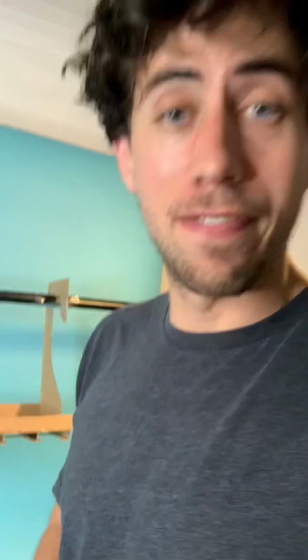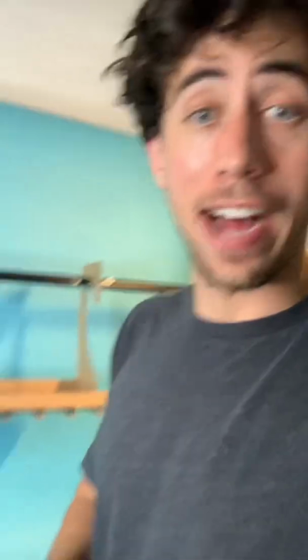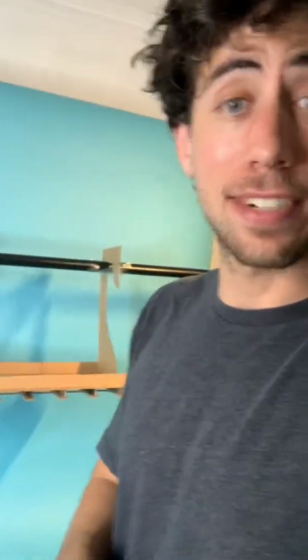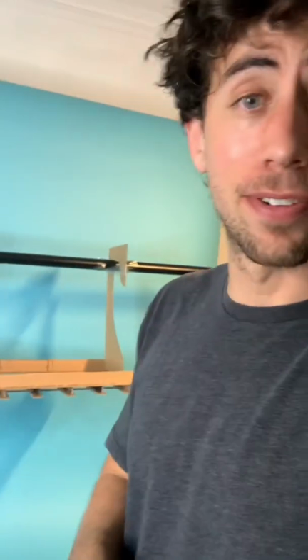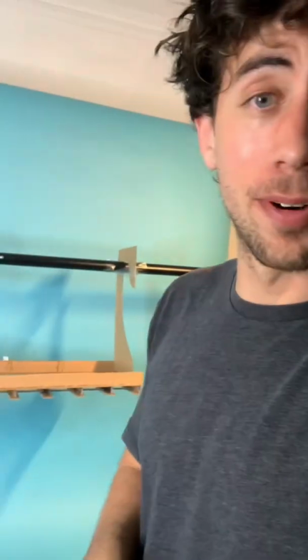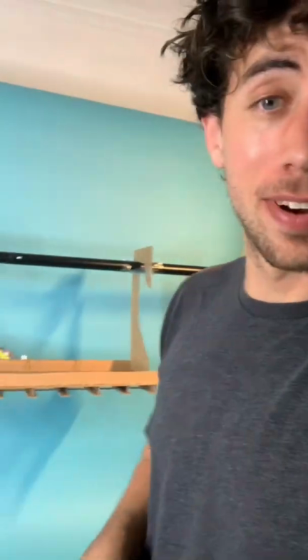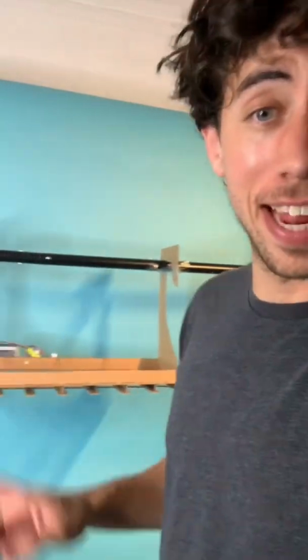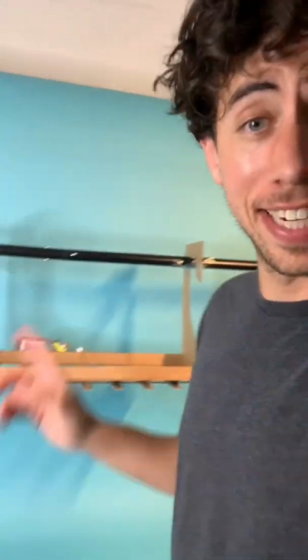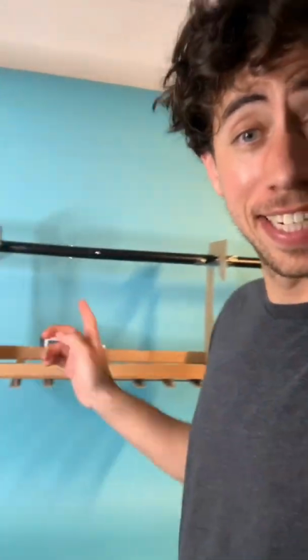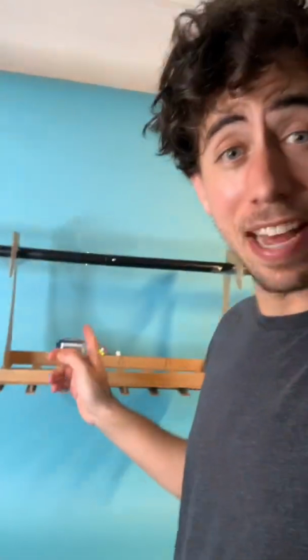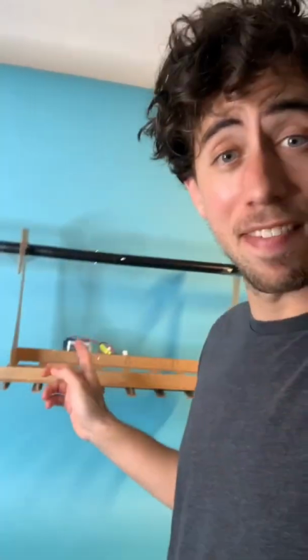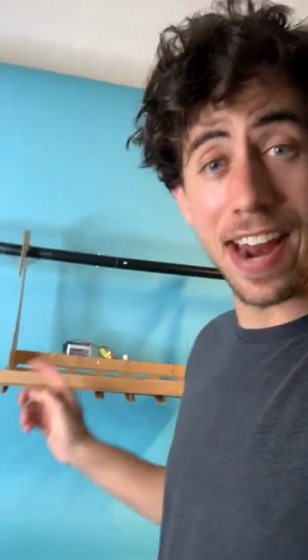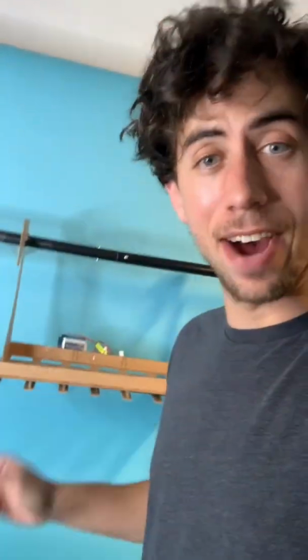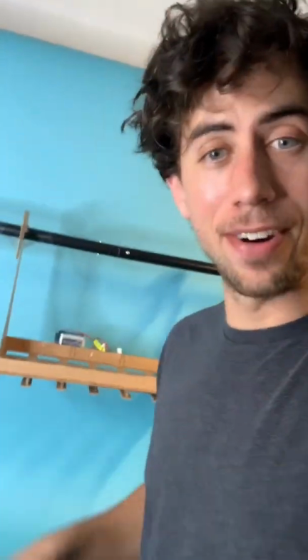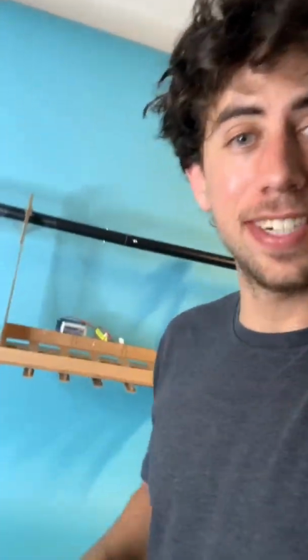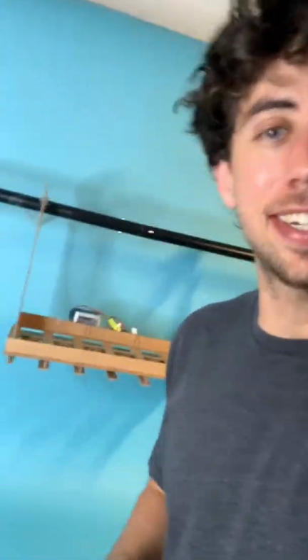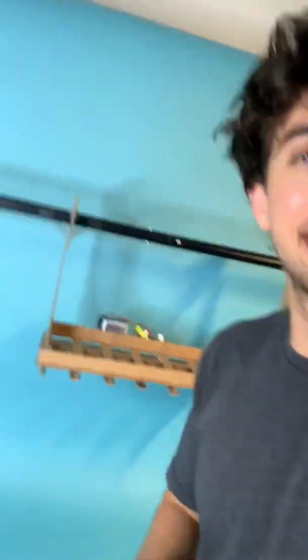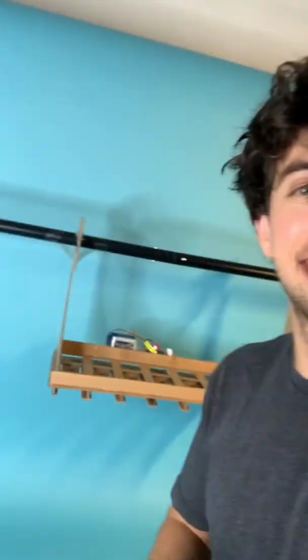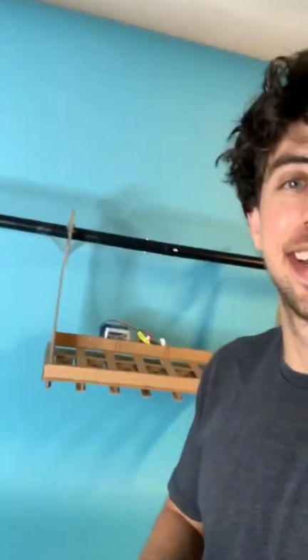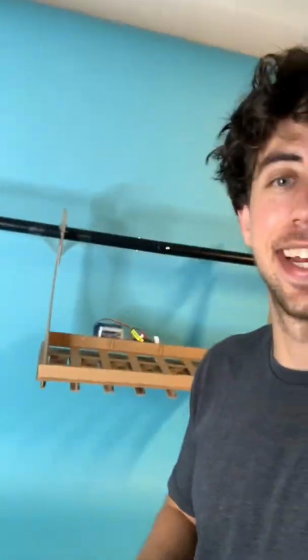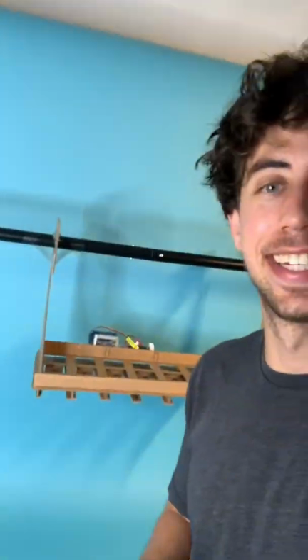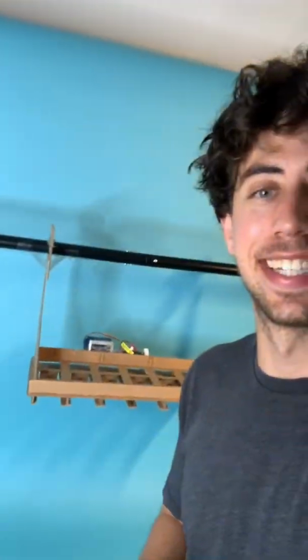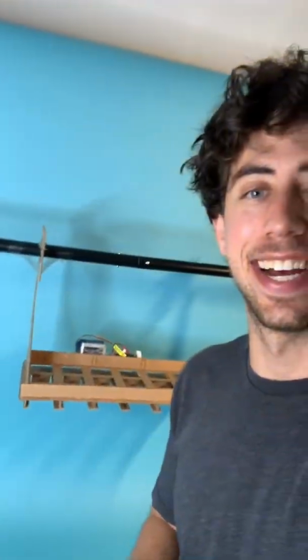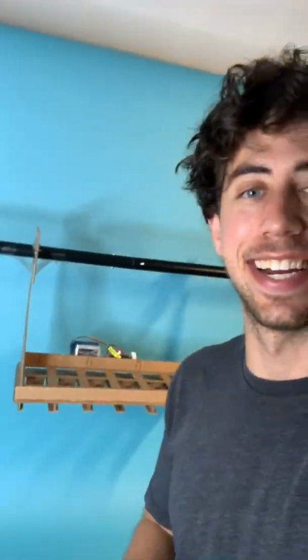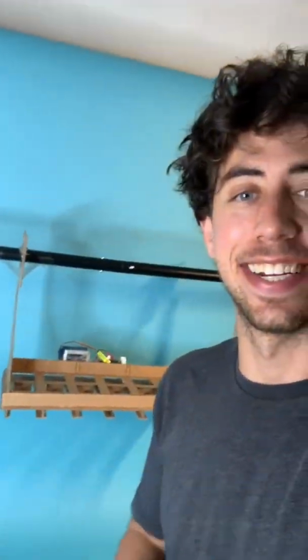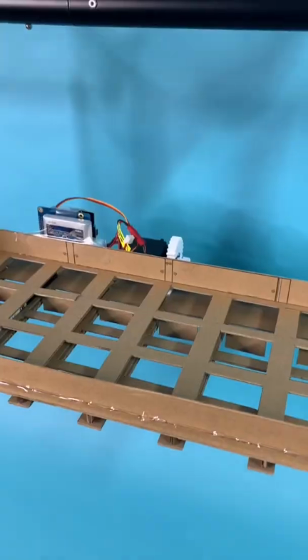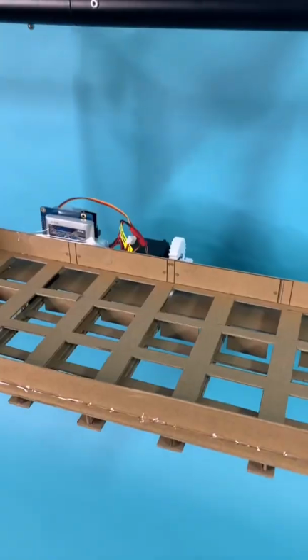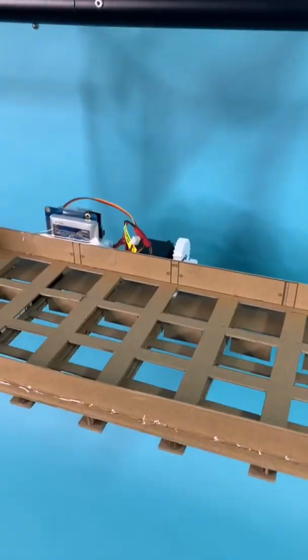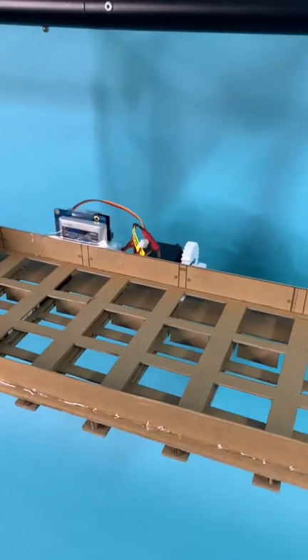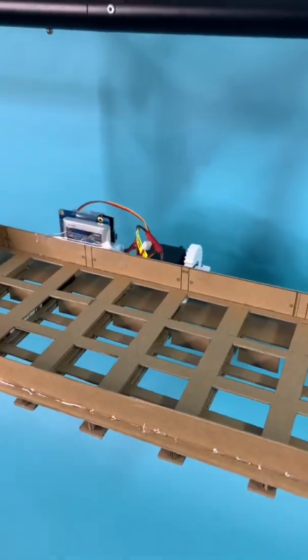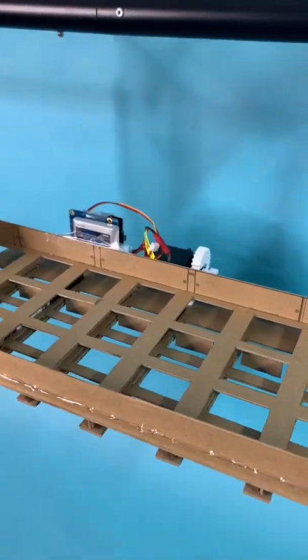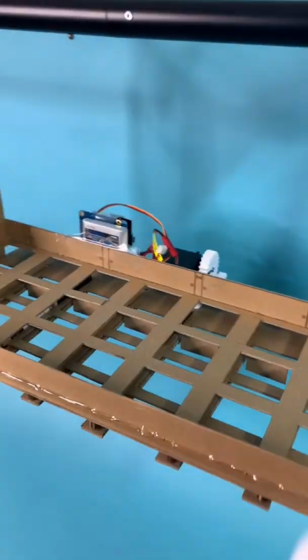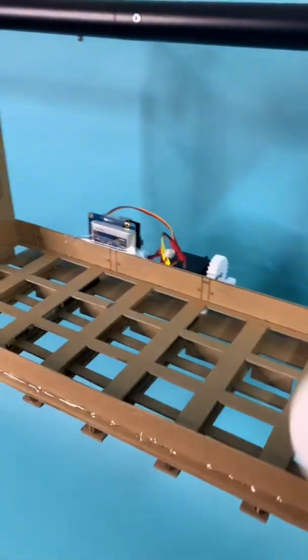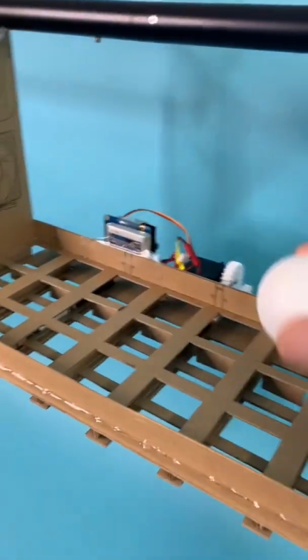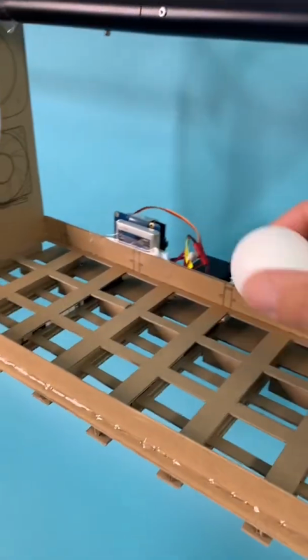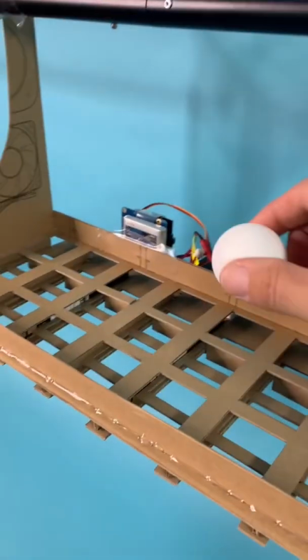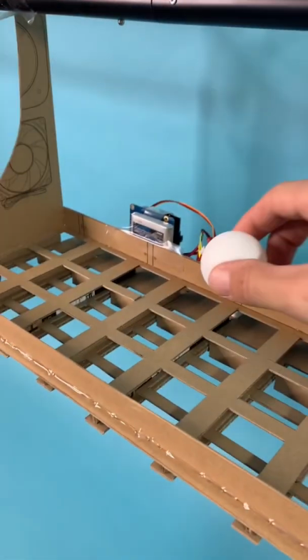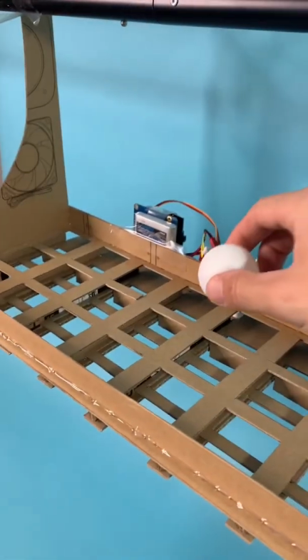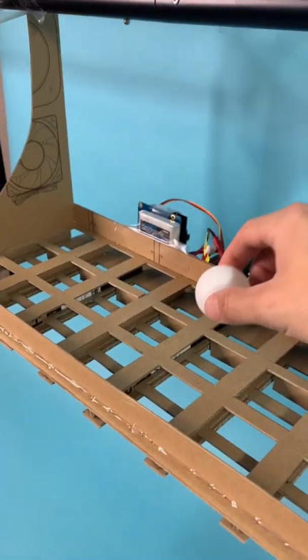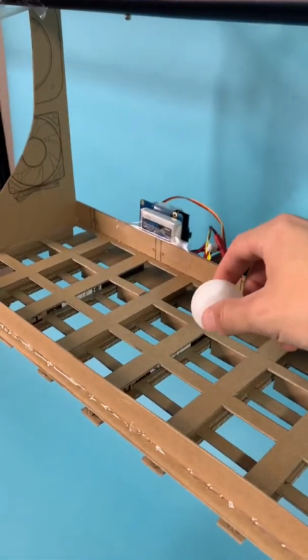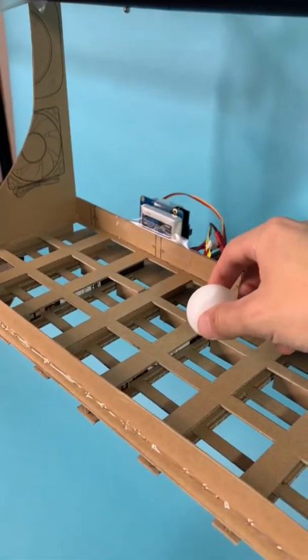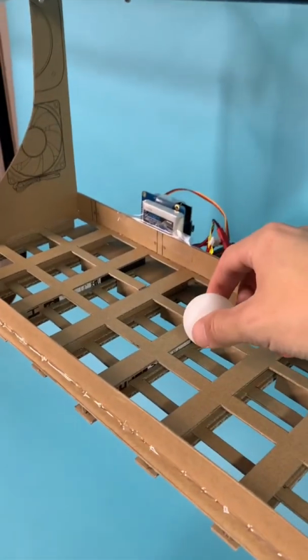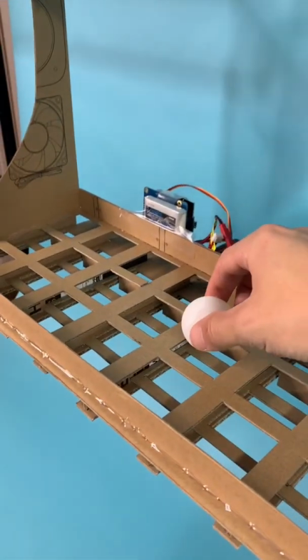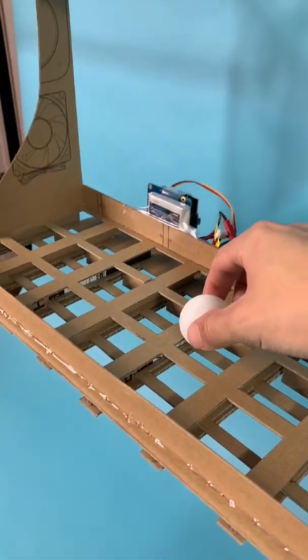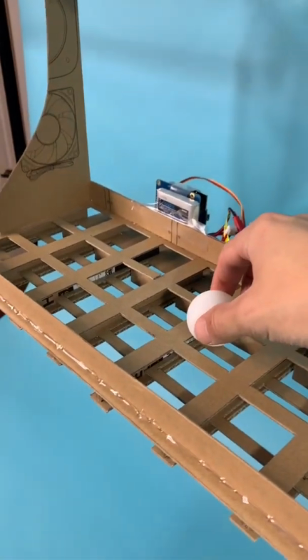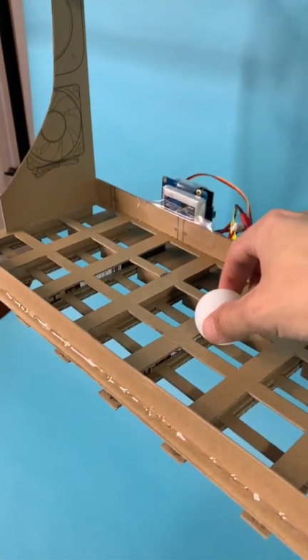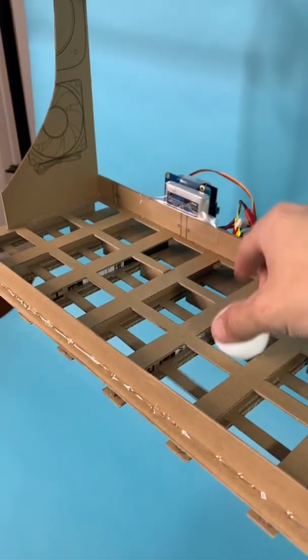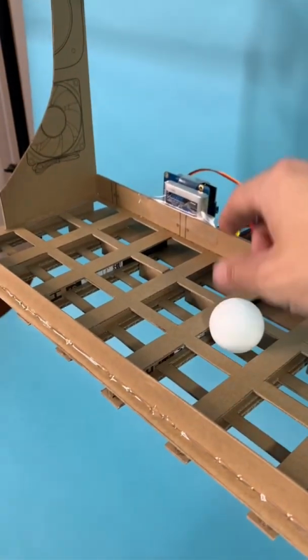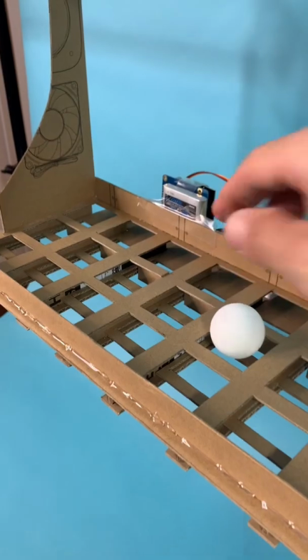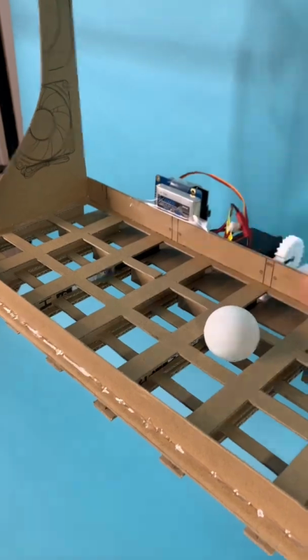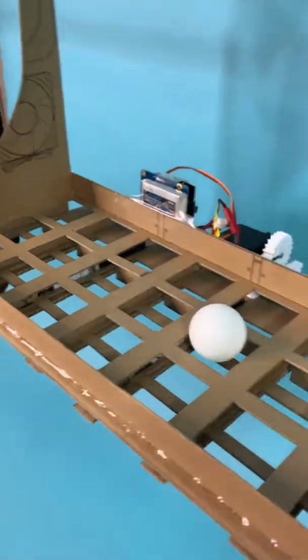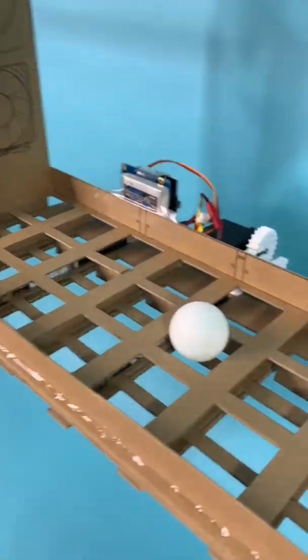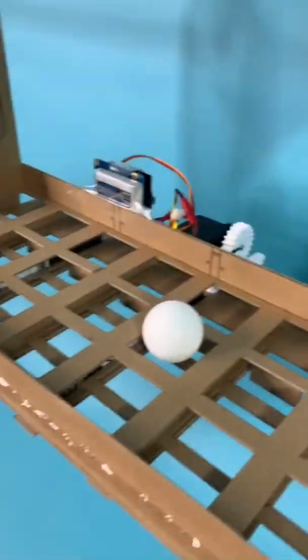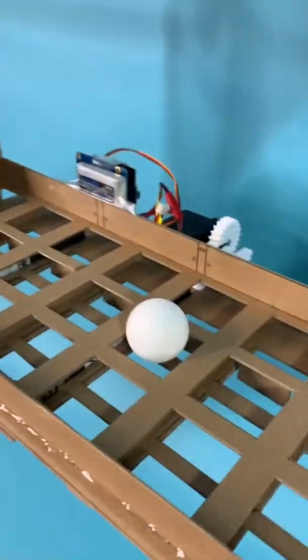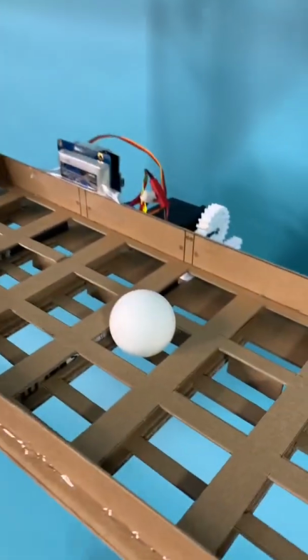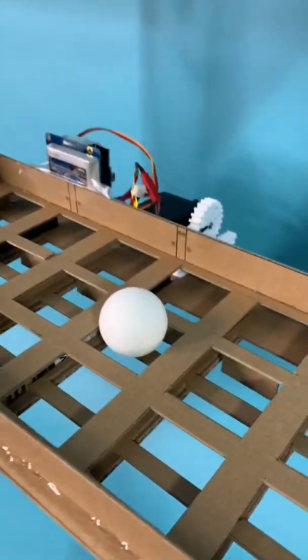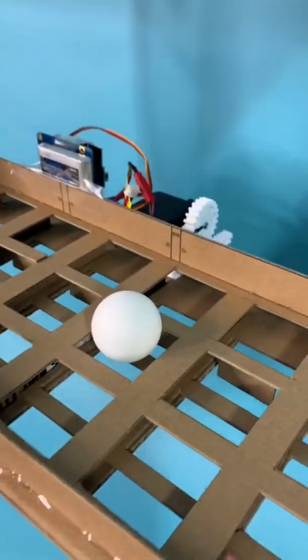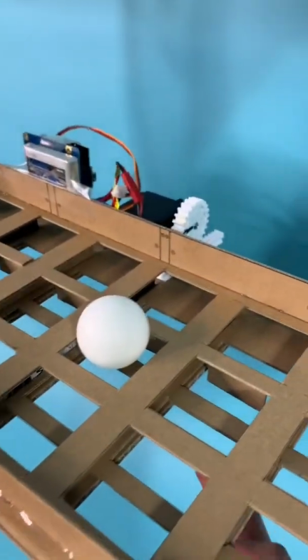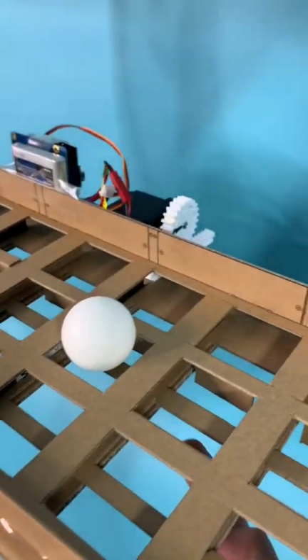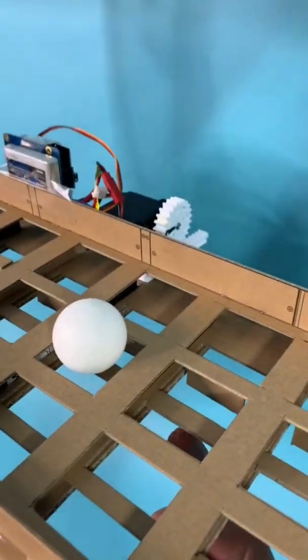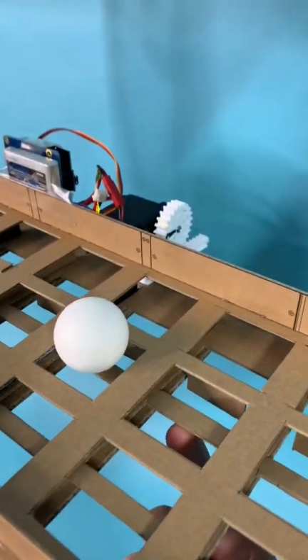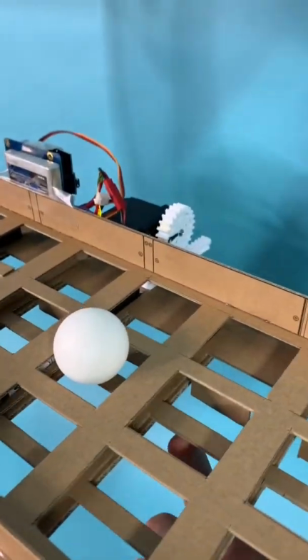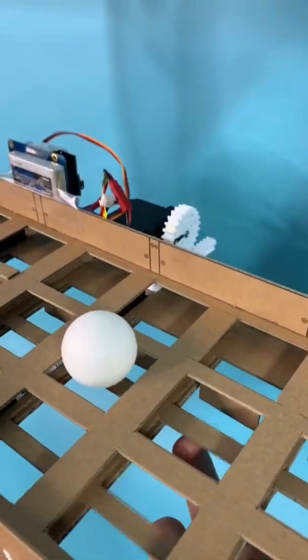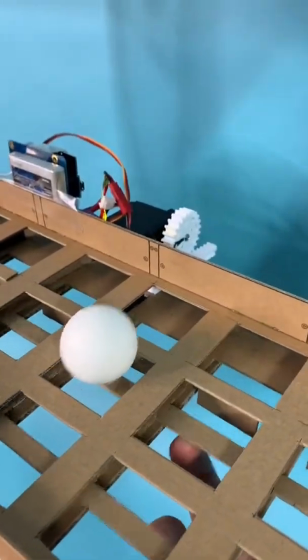Fast forward like seven hours — it's done. The ping pong ball goes to one of these 24 squares right here, and they're held up by this grate.